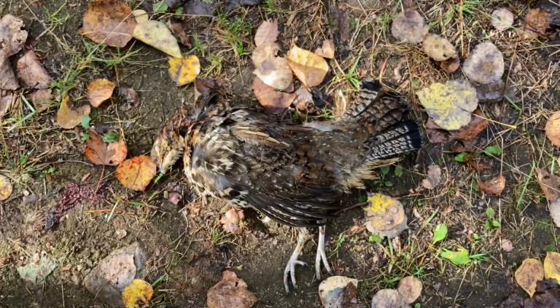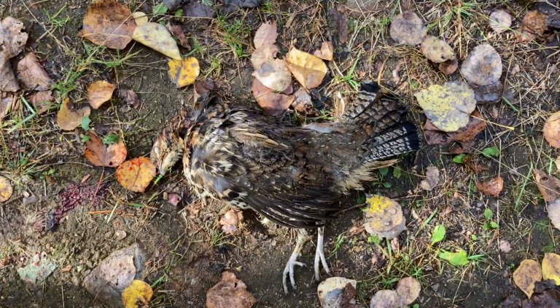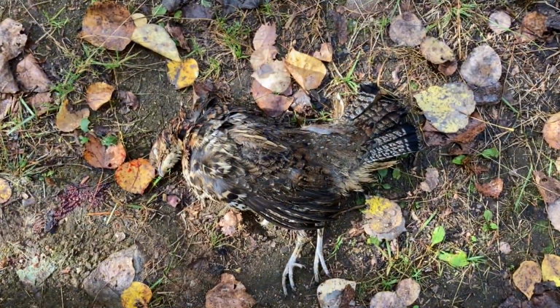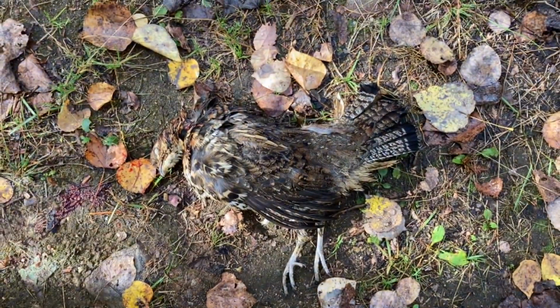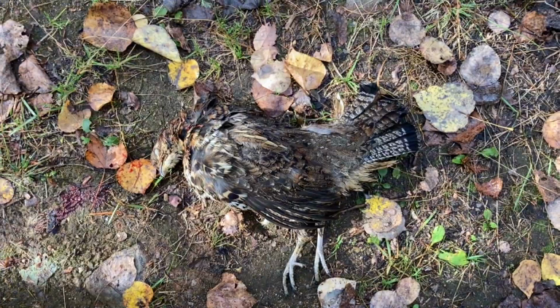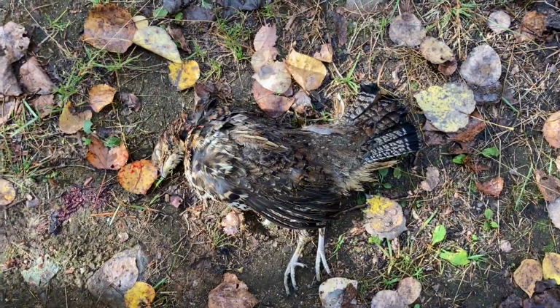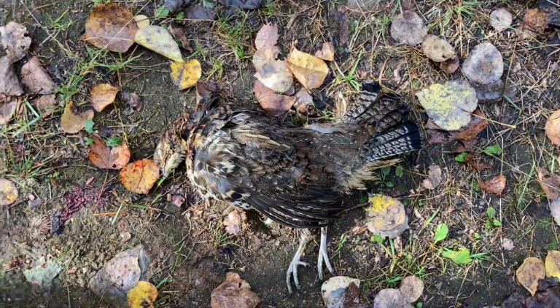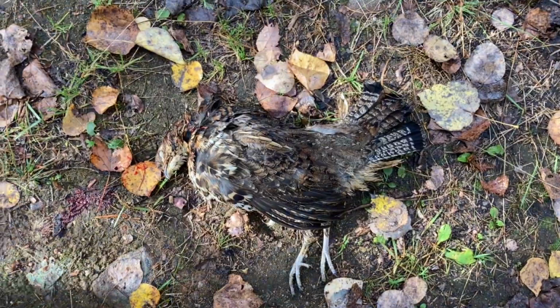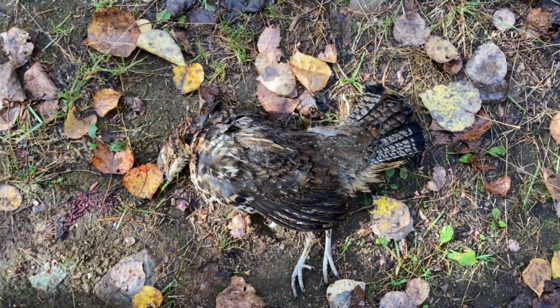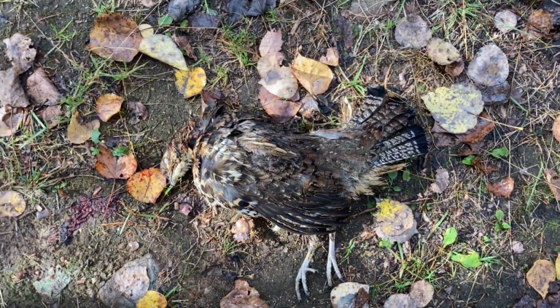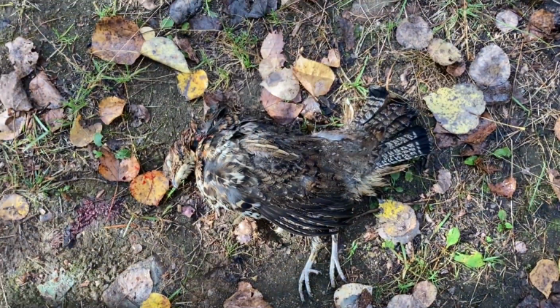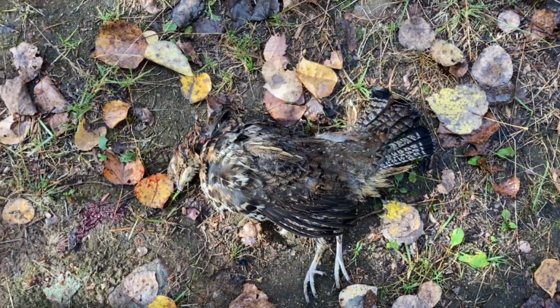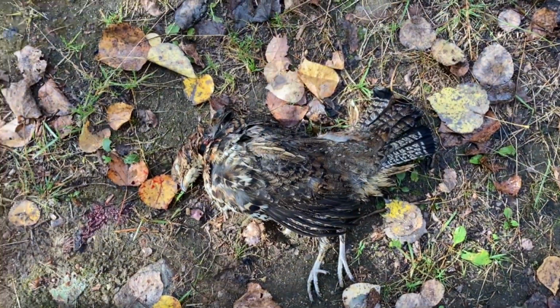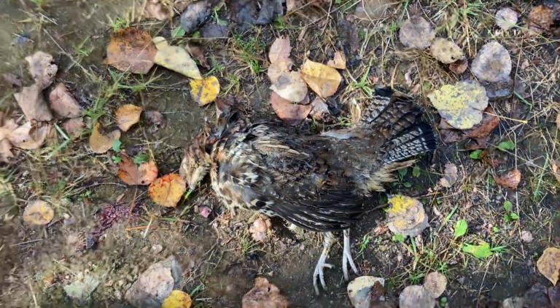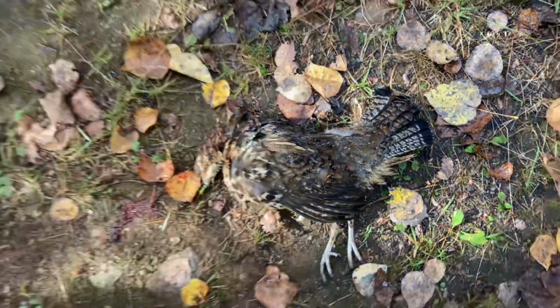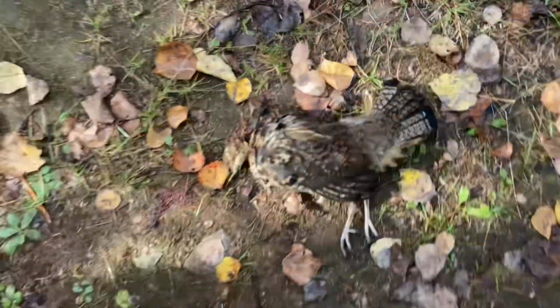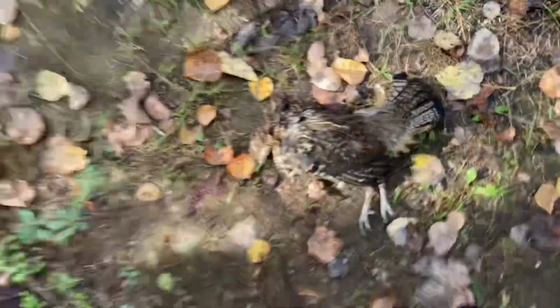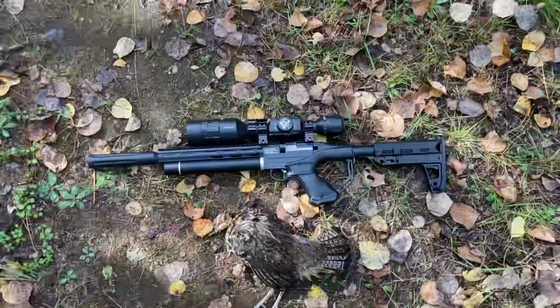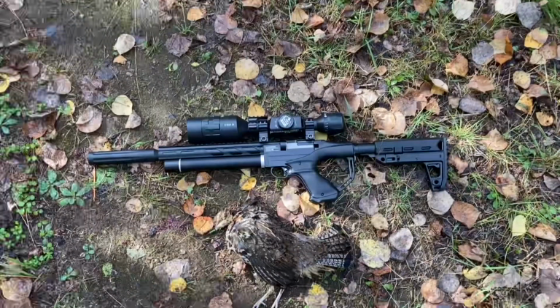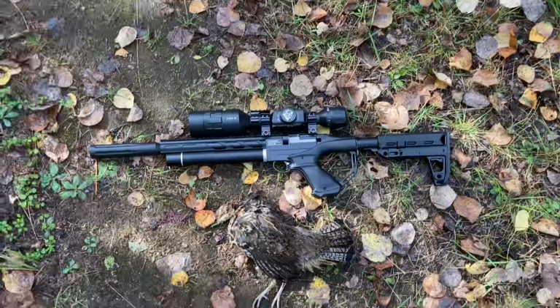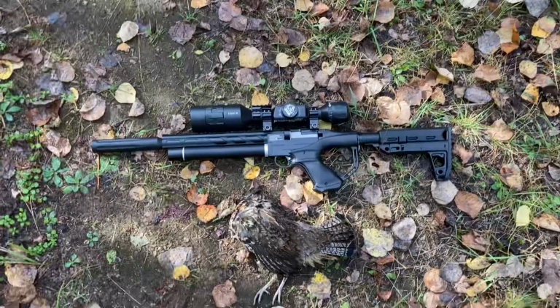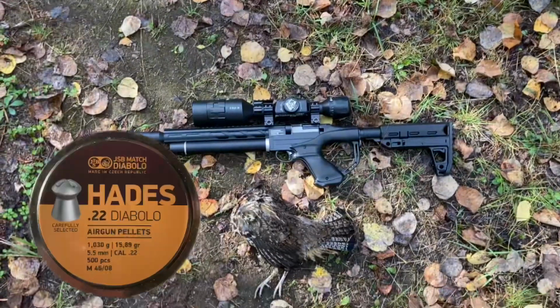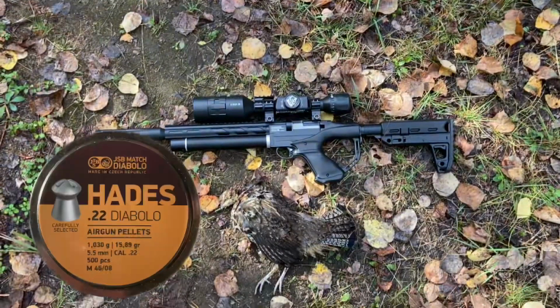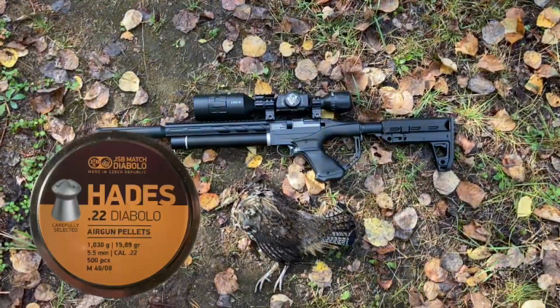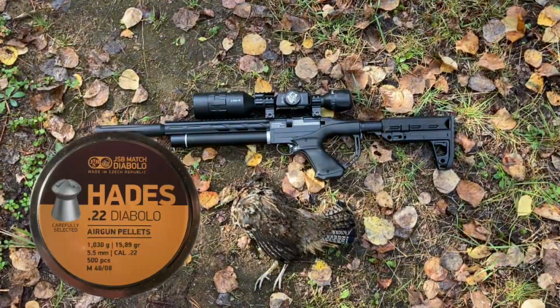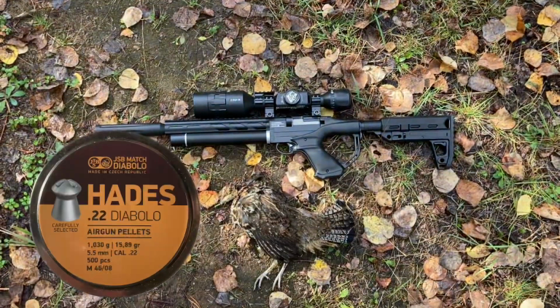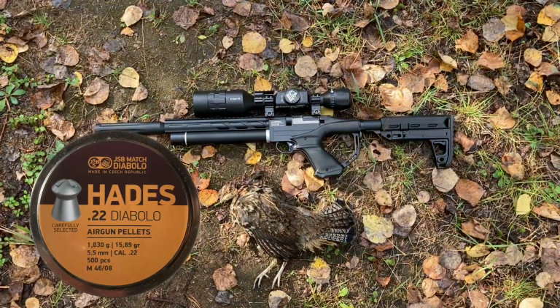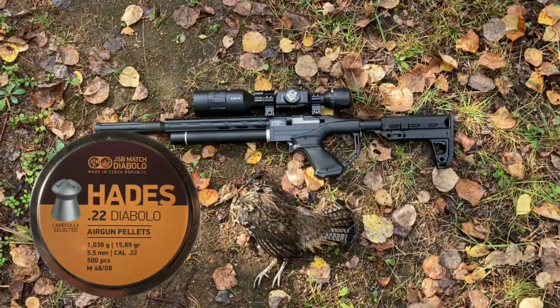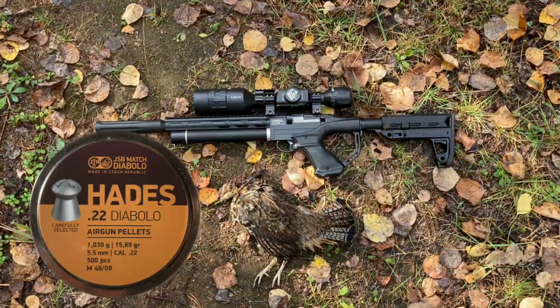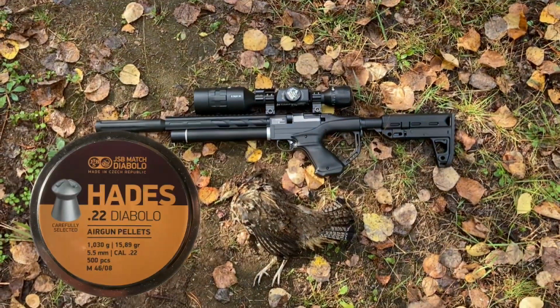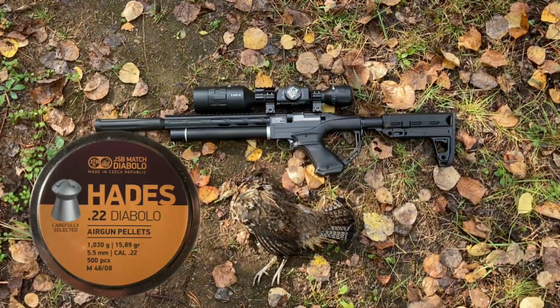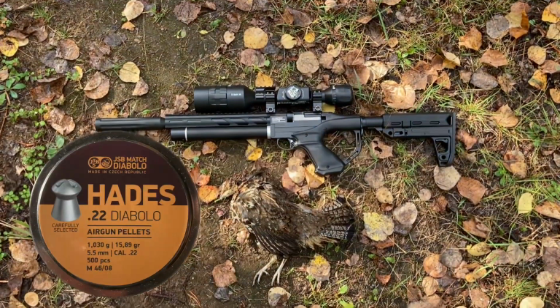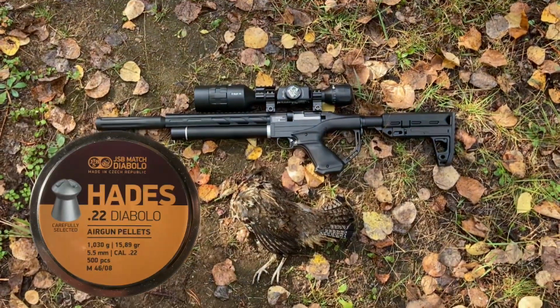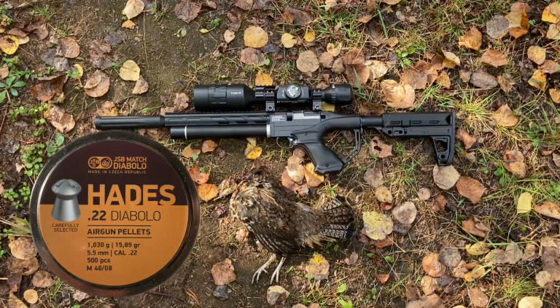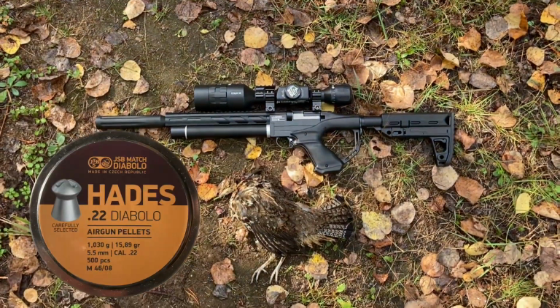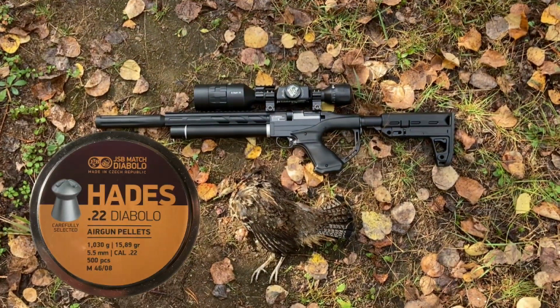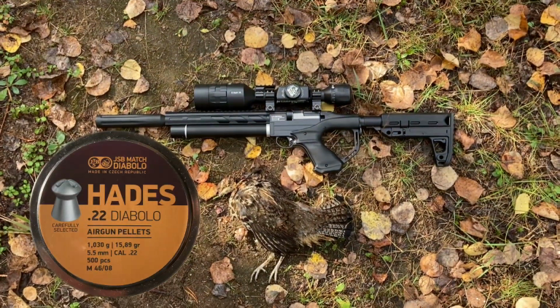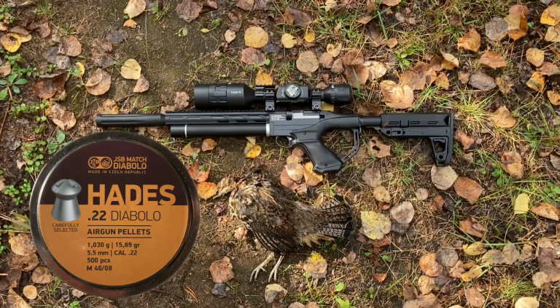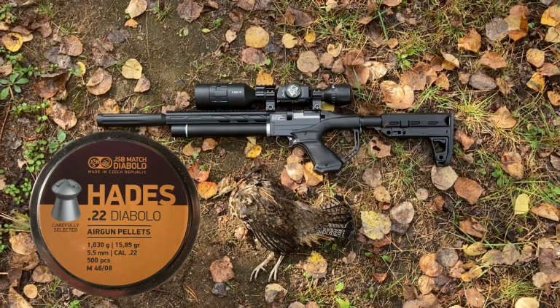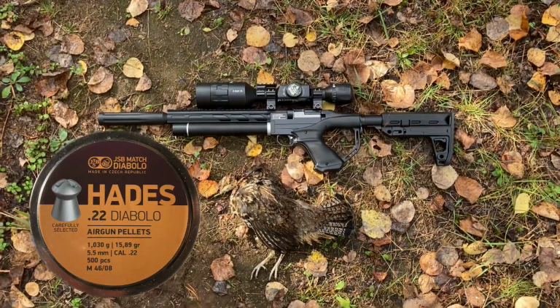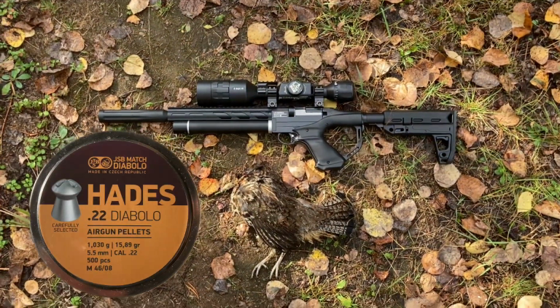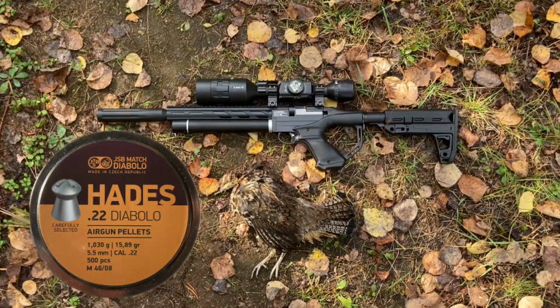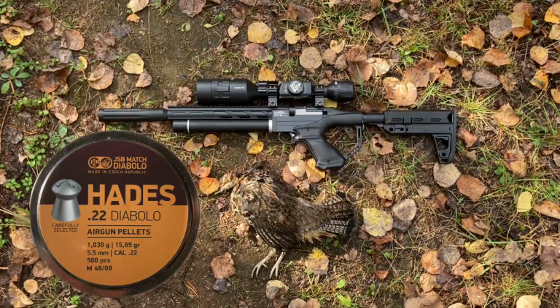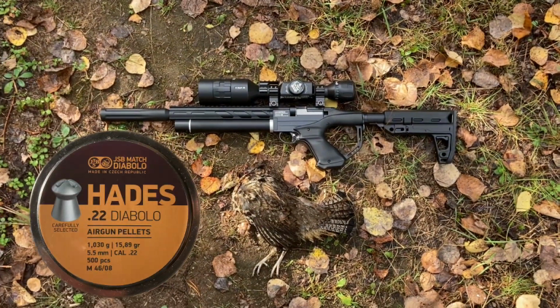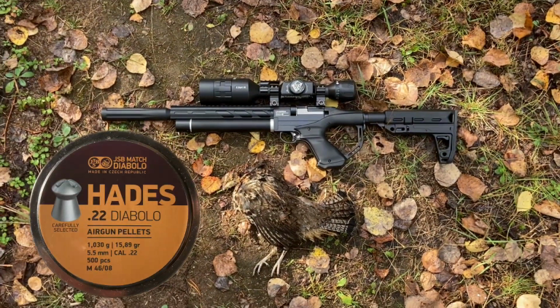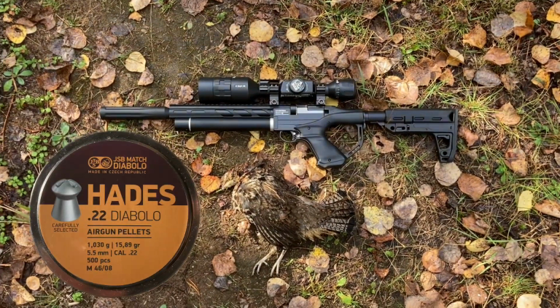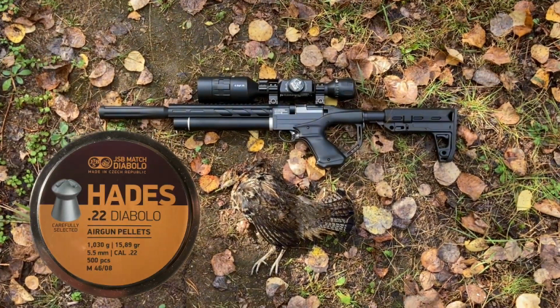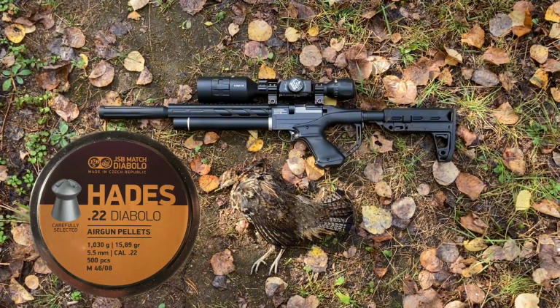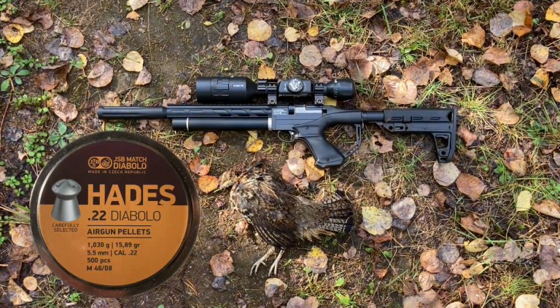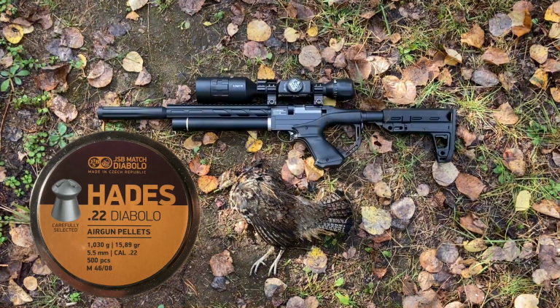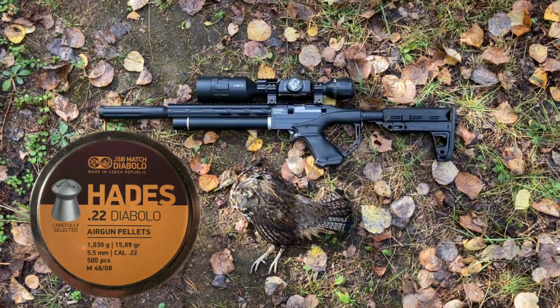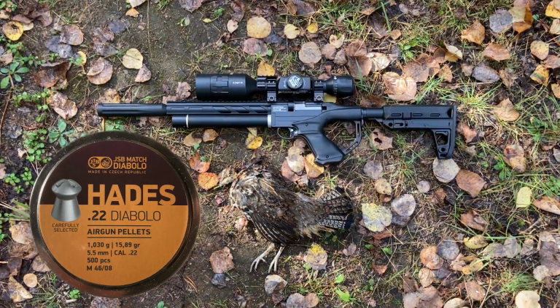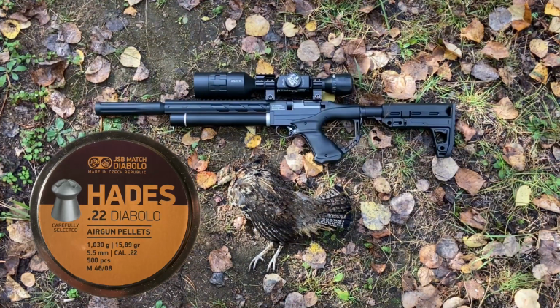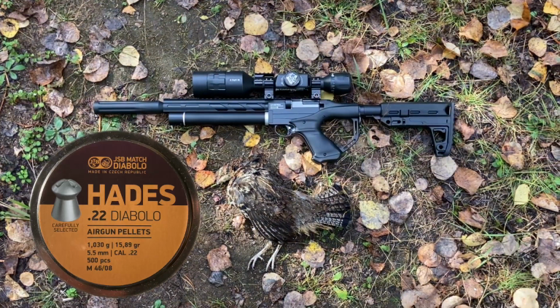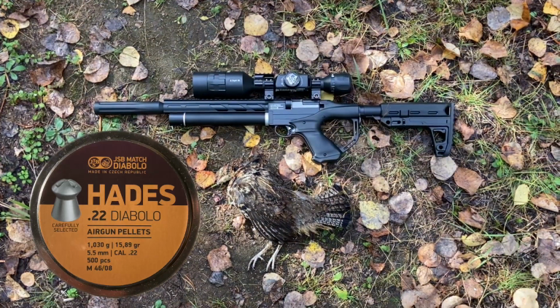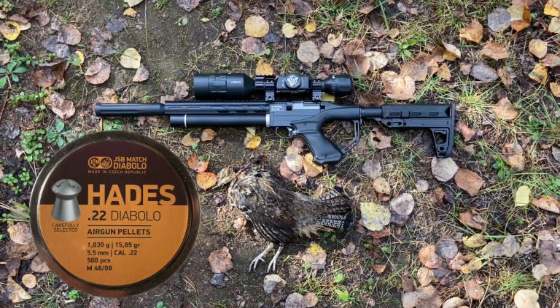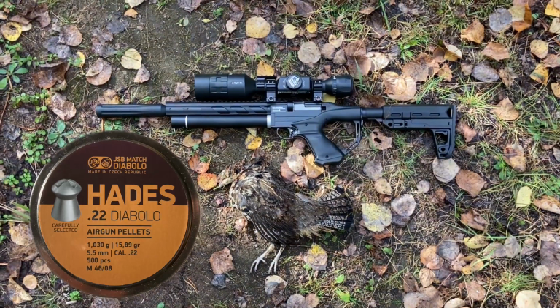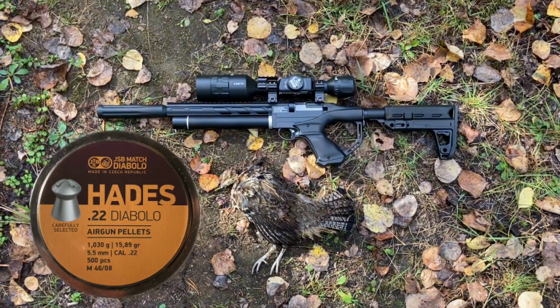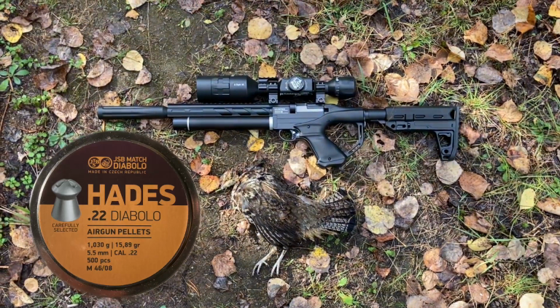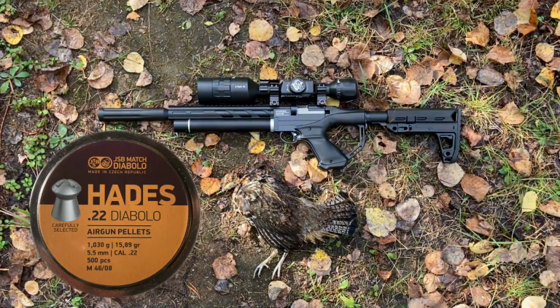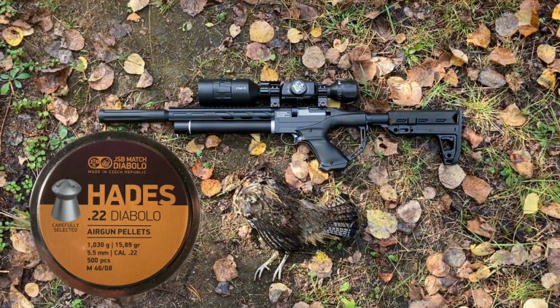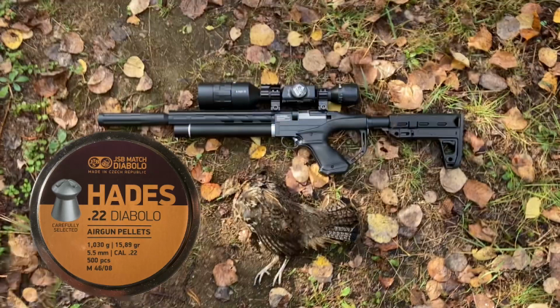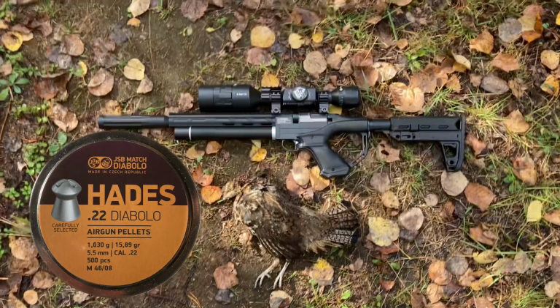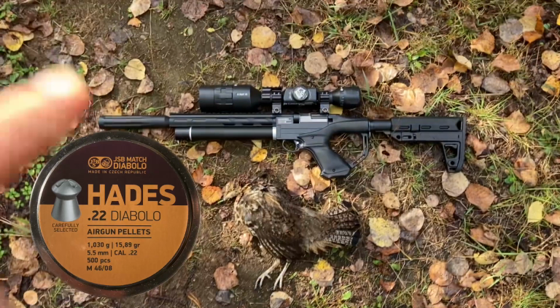First bird of the year. Umarex Notos, .22 caliber, delivering the goods.